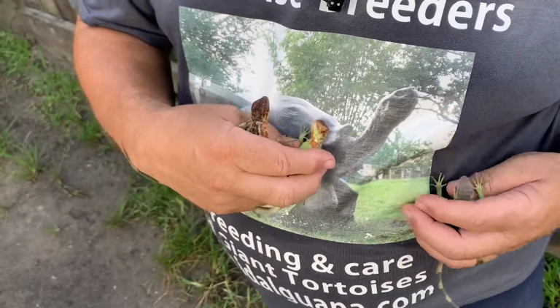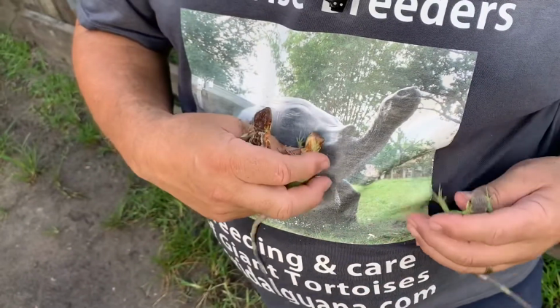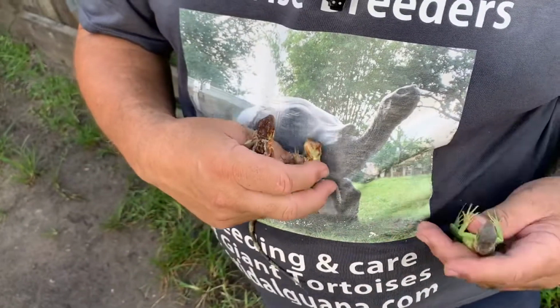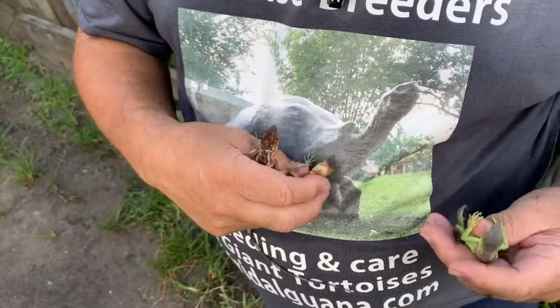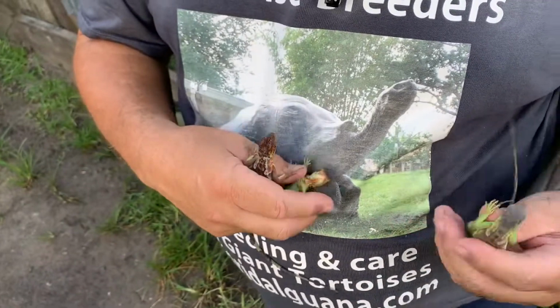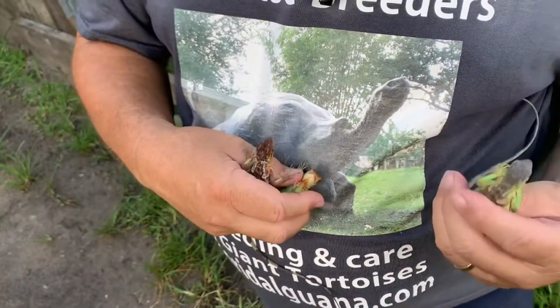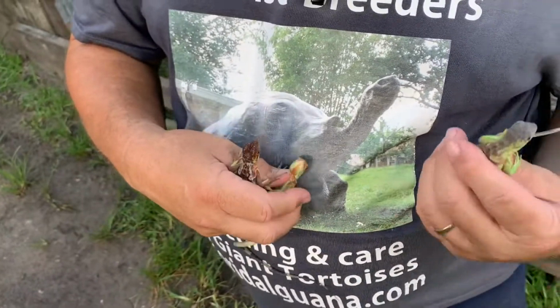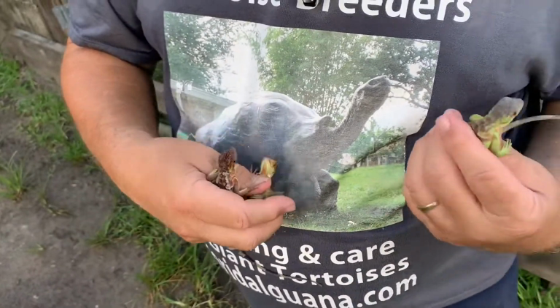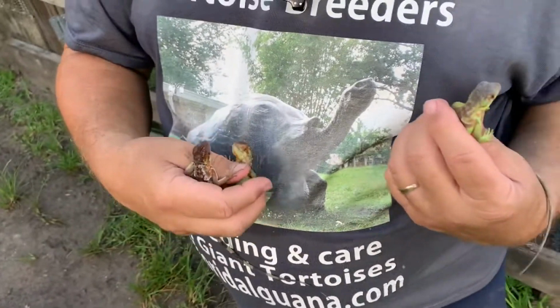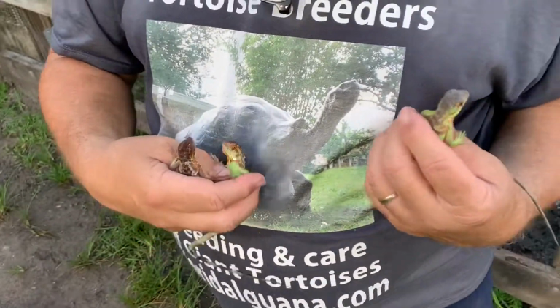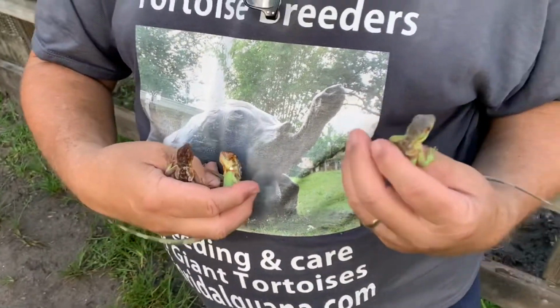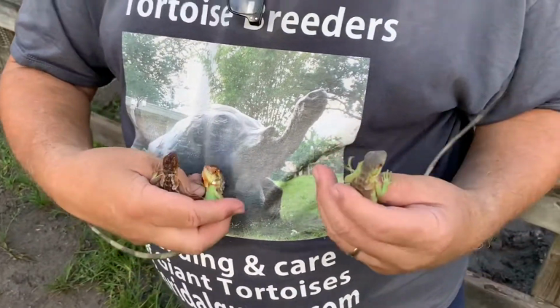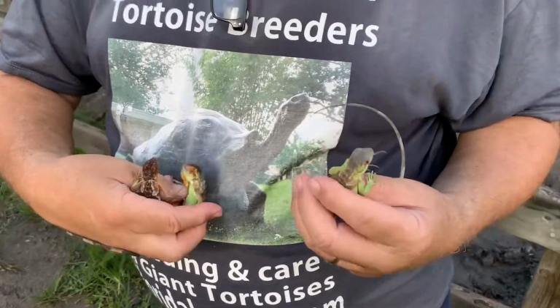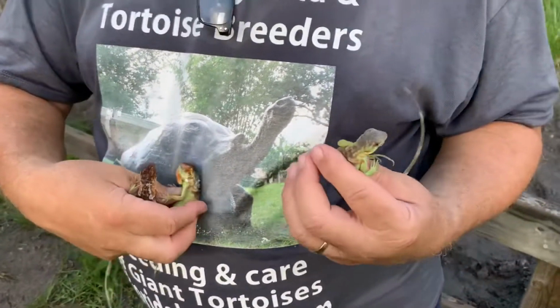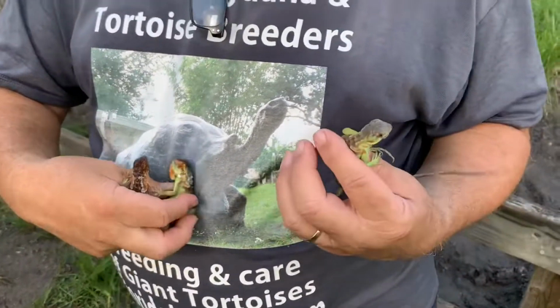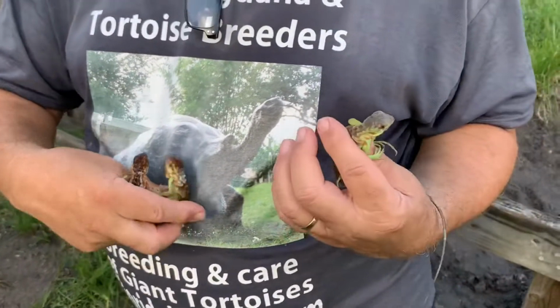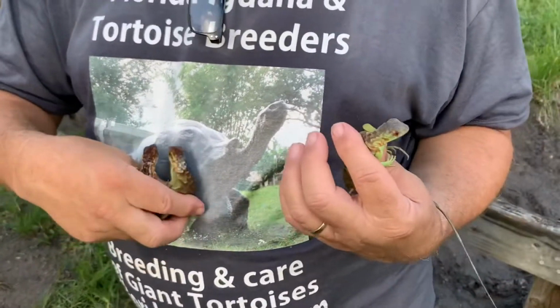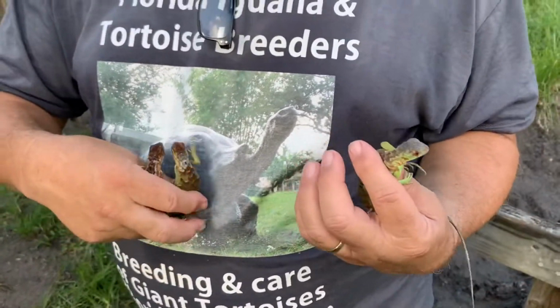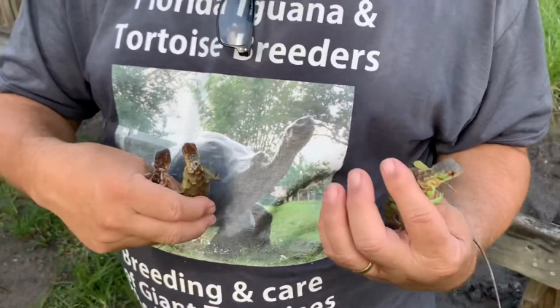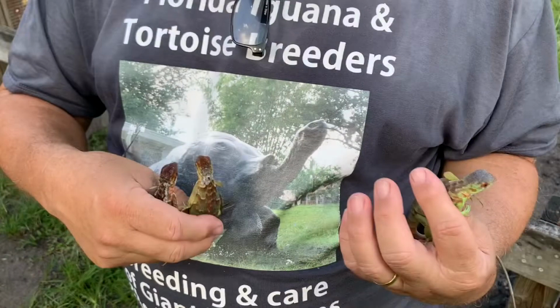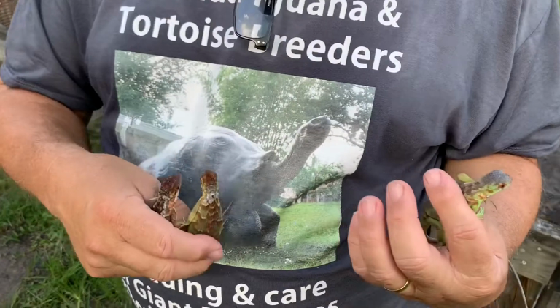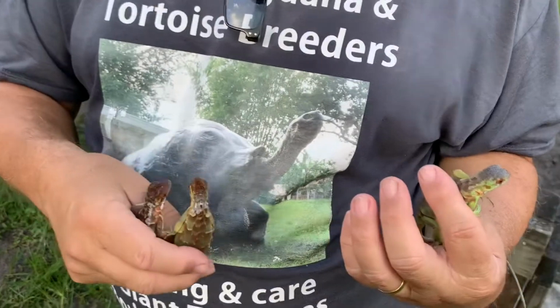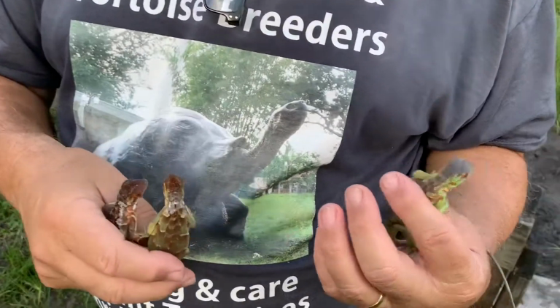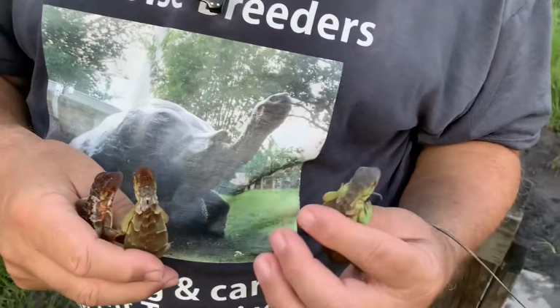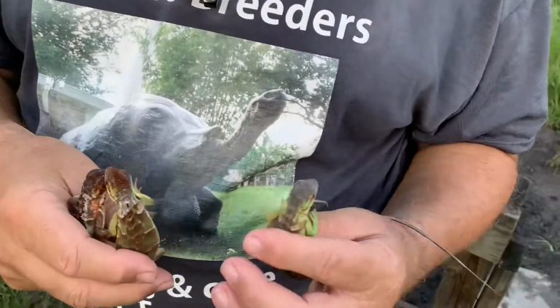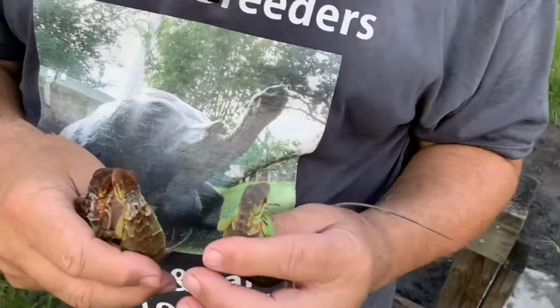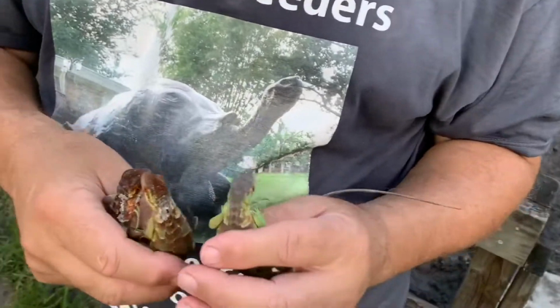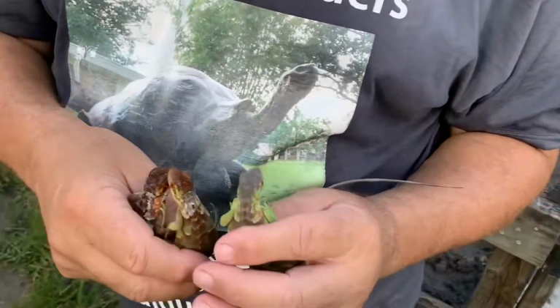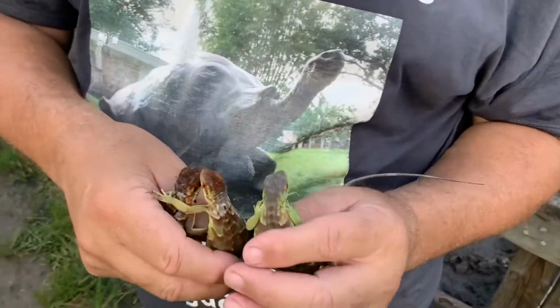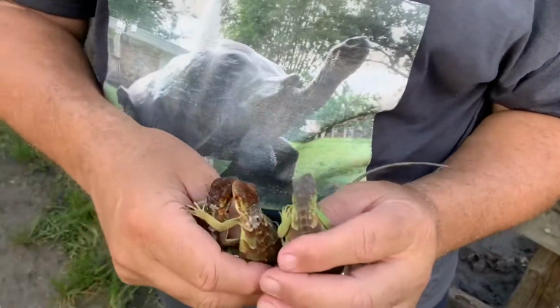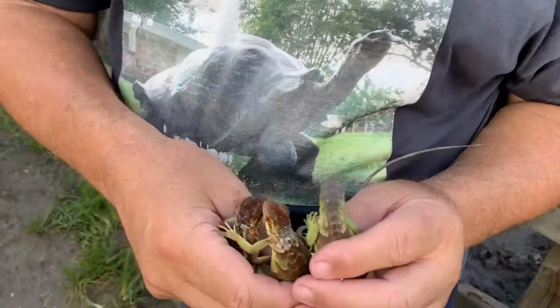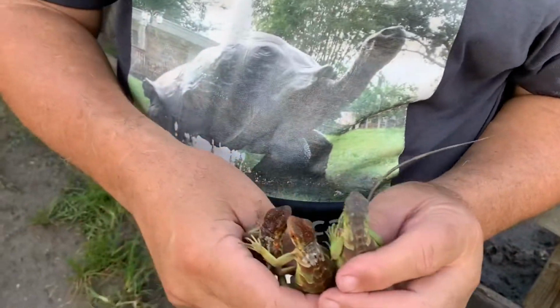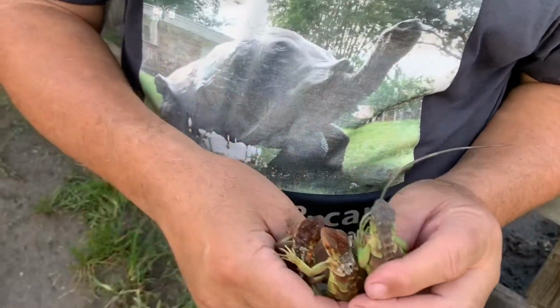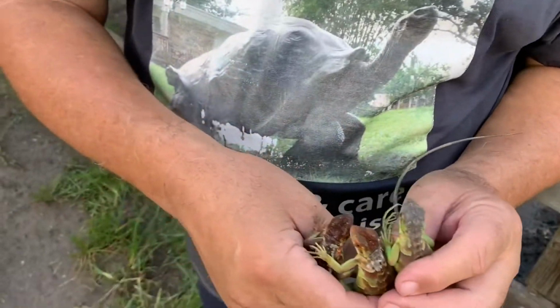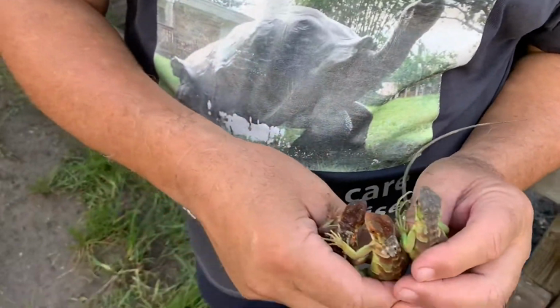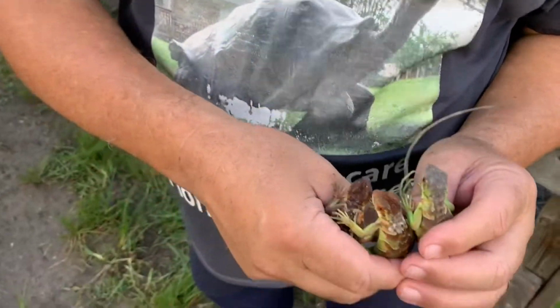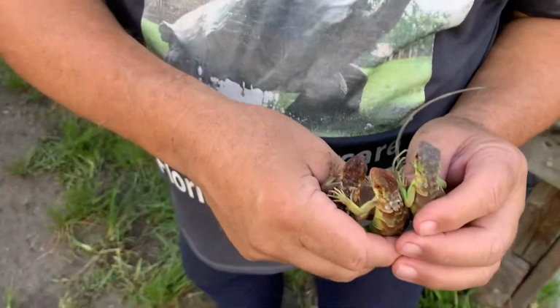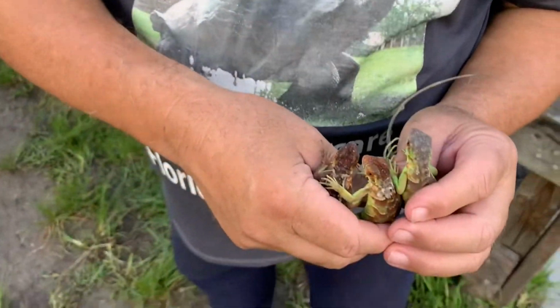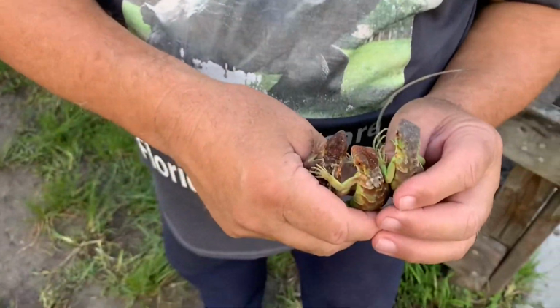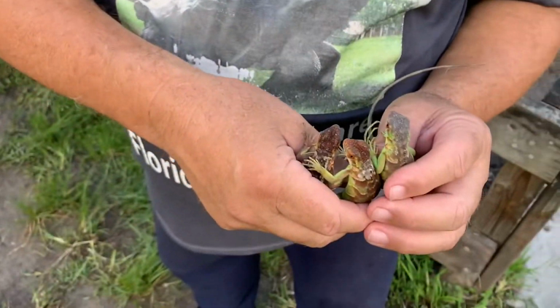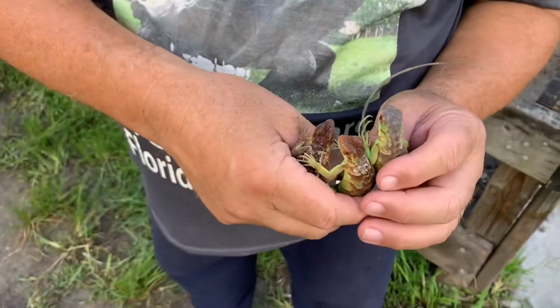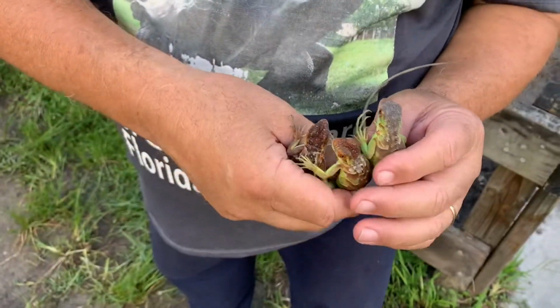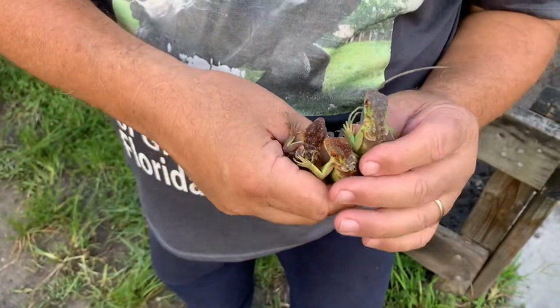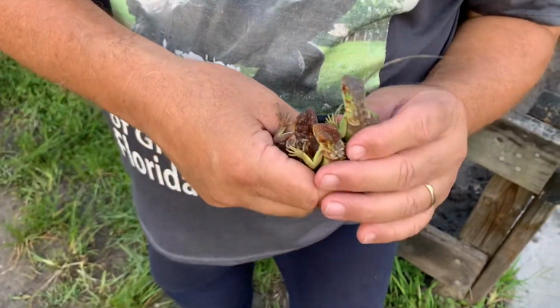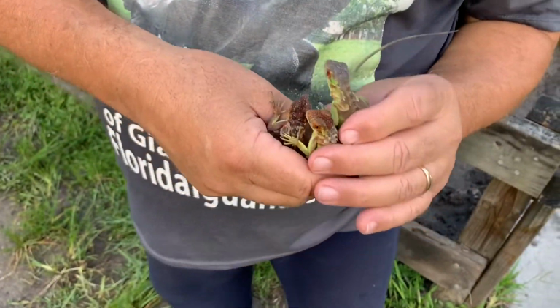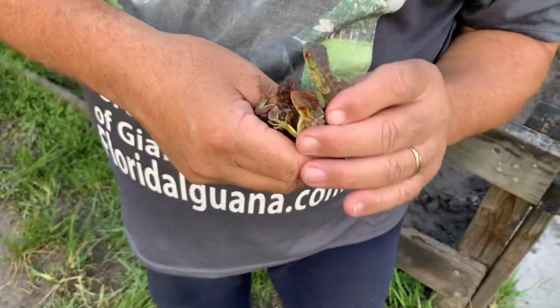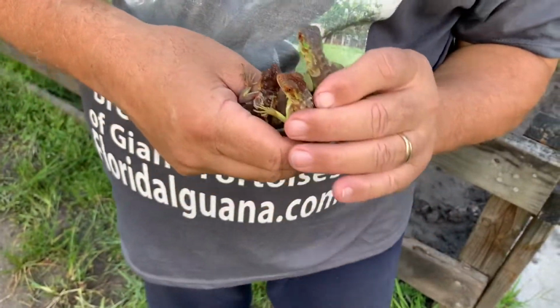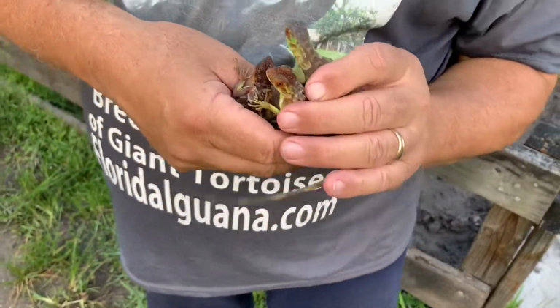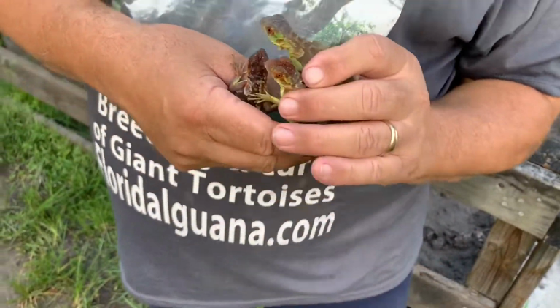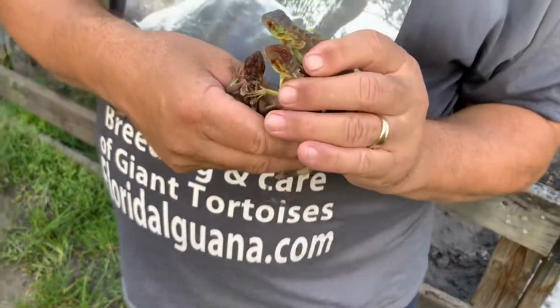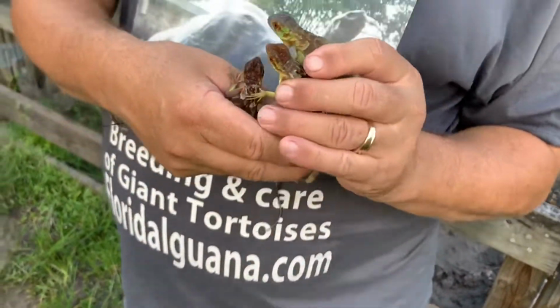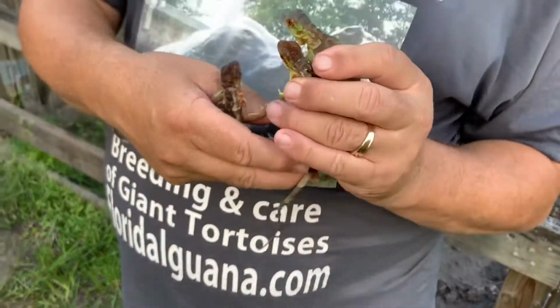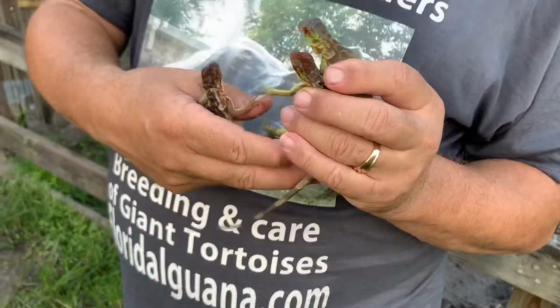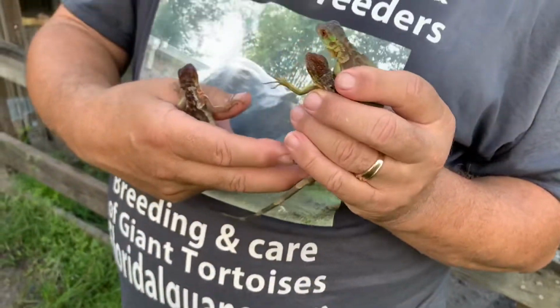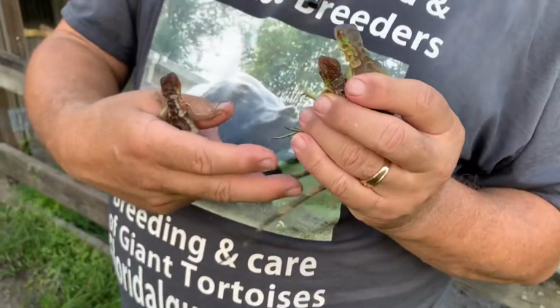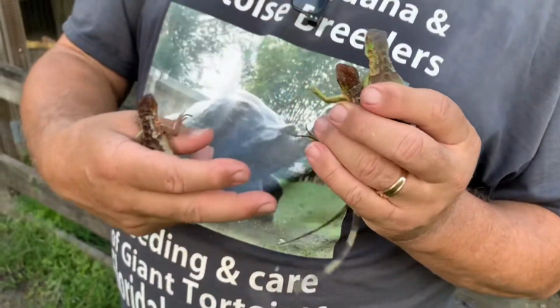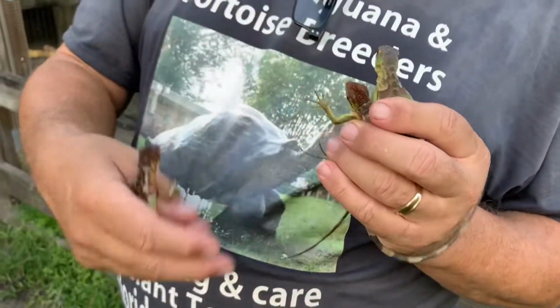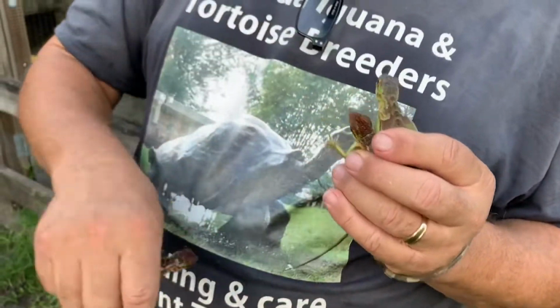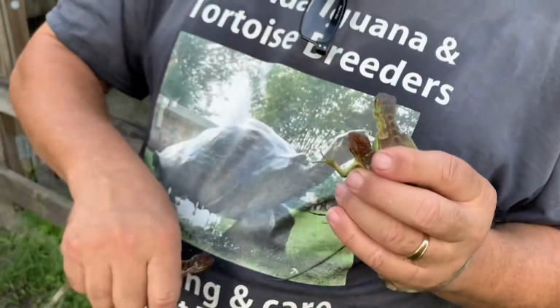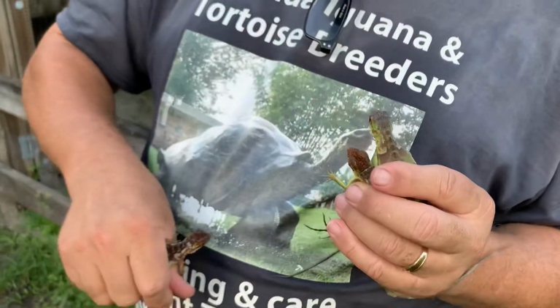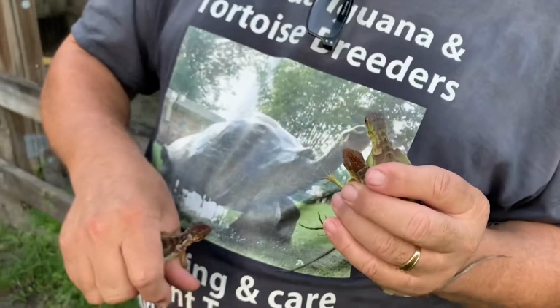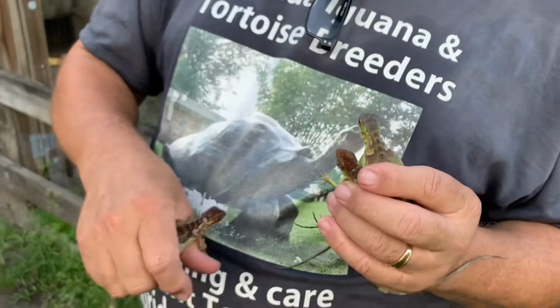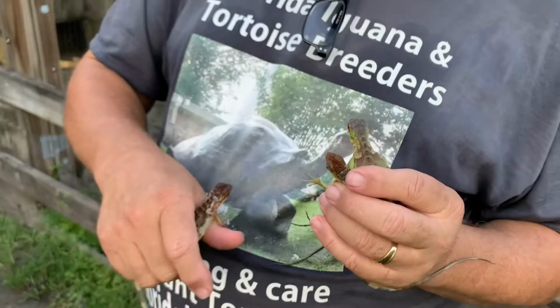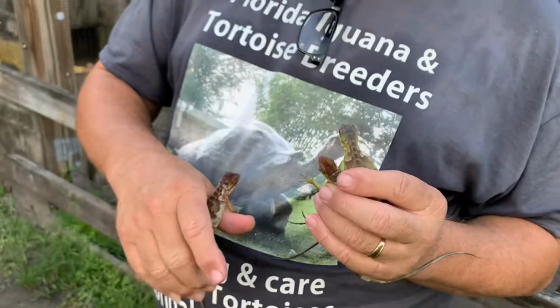This guy here has got more of a steel gray head. These guys have a little bit more of a red head. This guy's got red — he's just coming out all over the place.